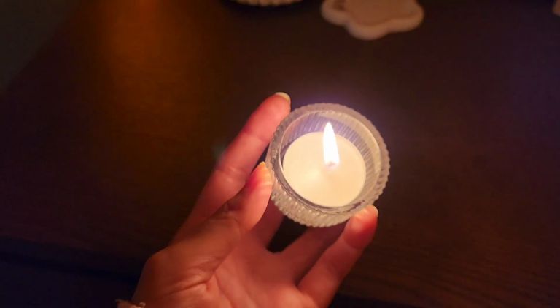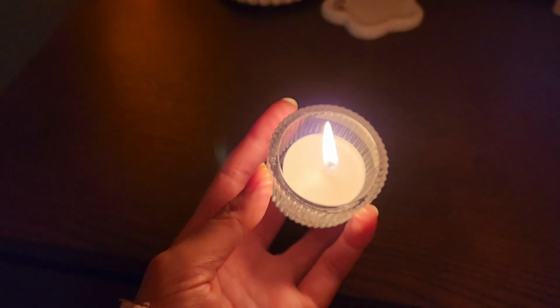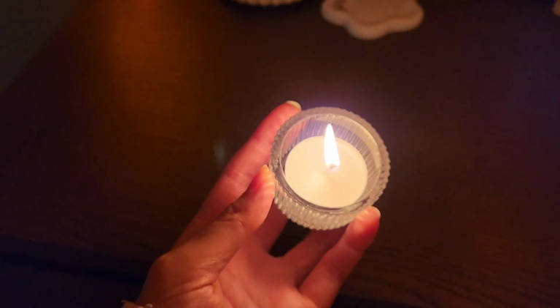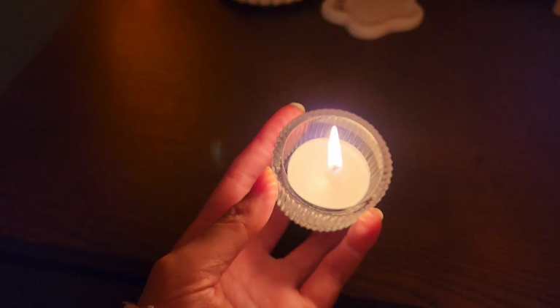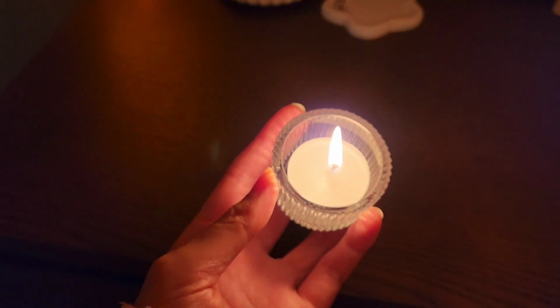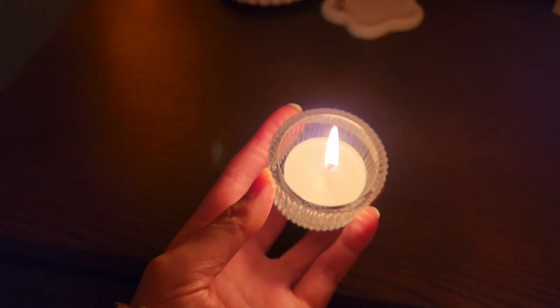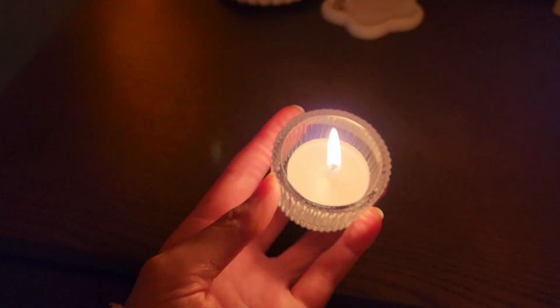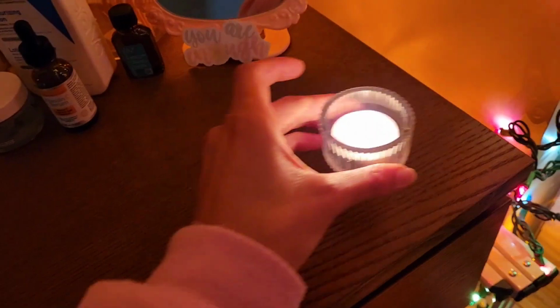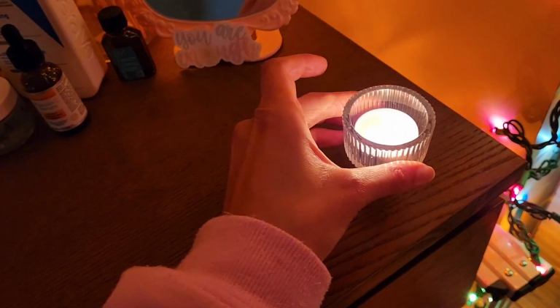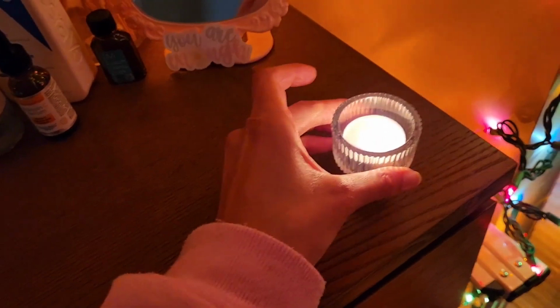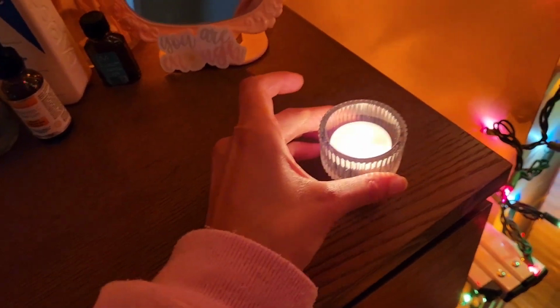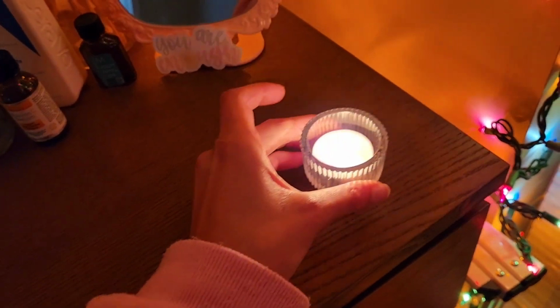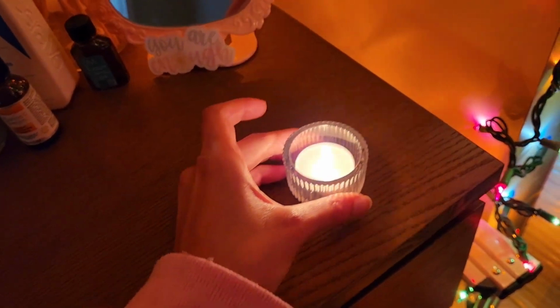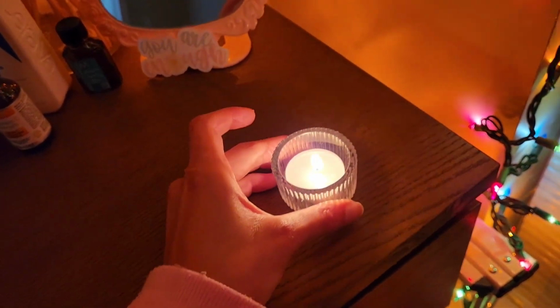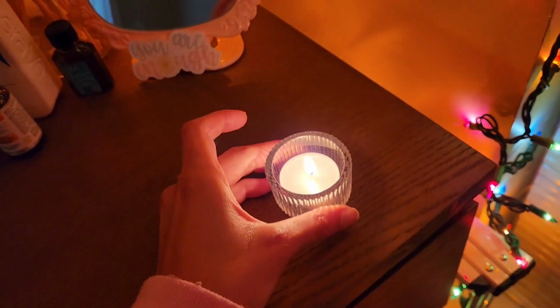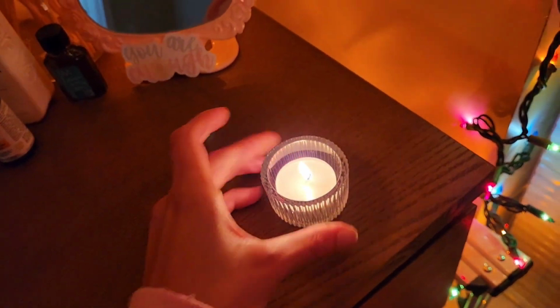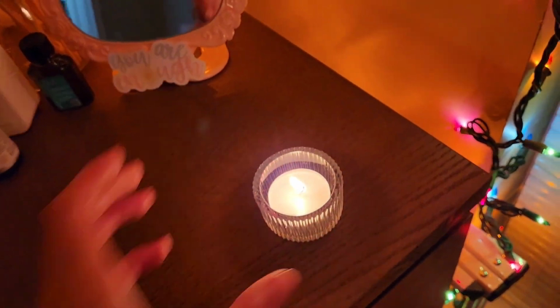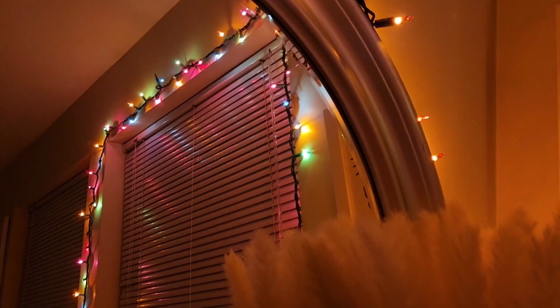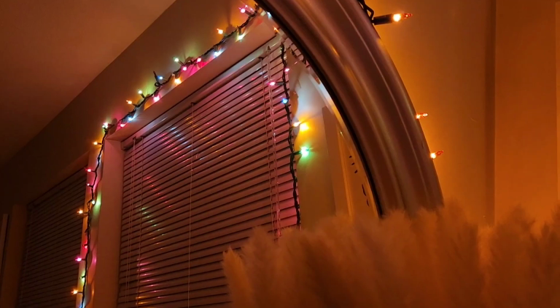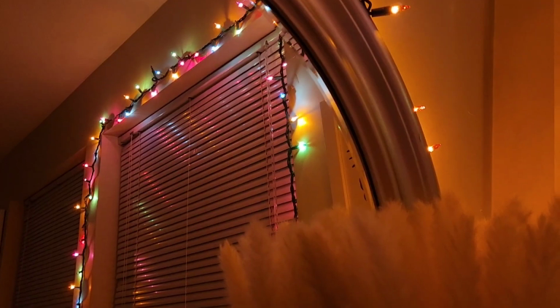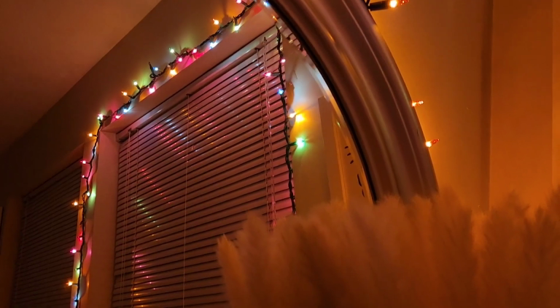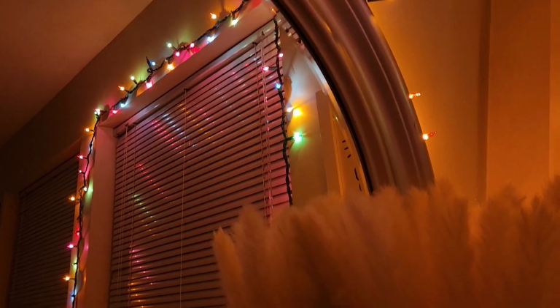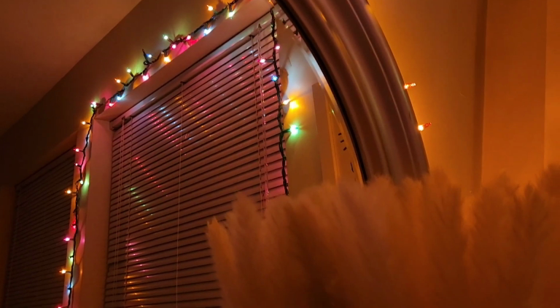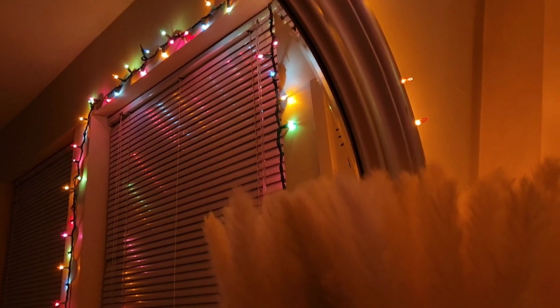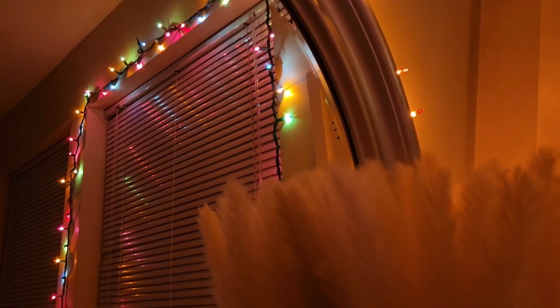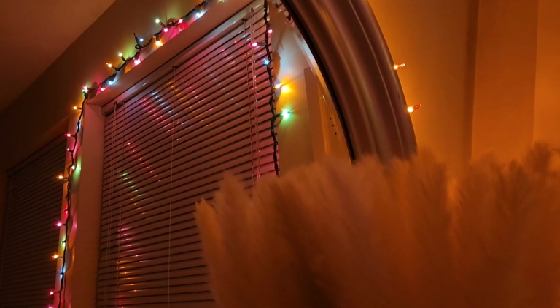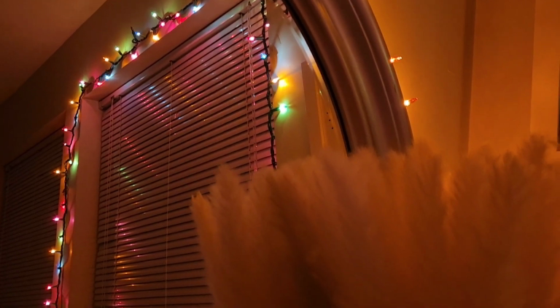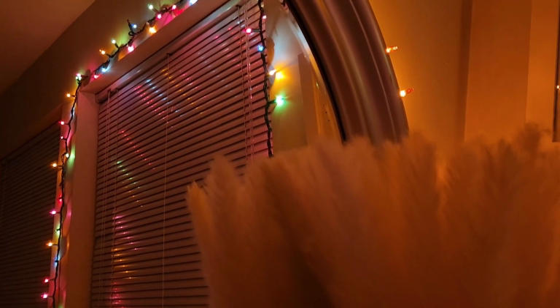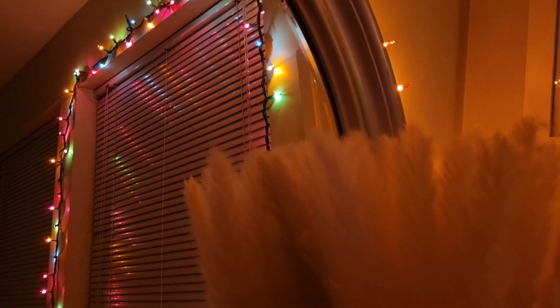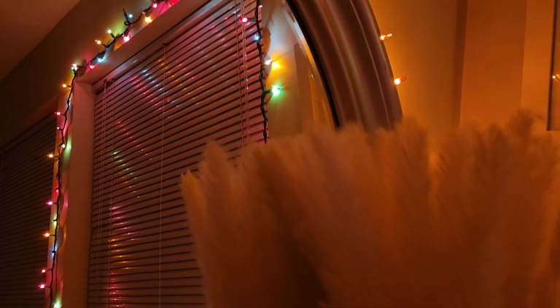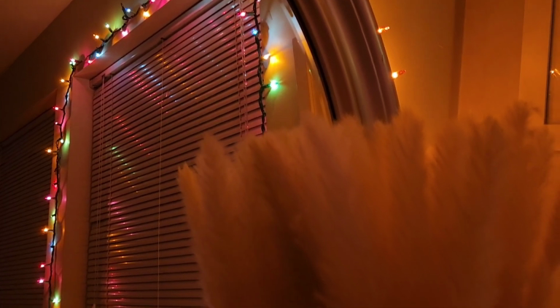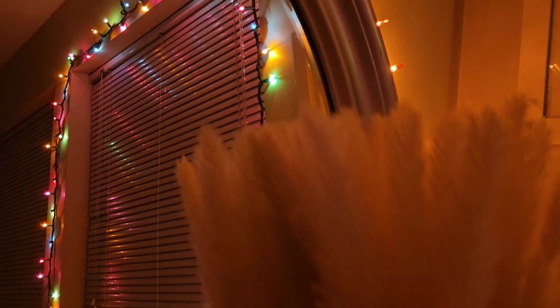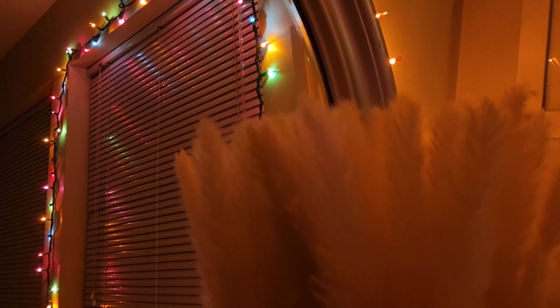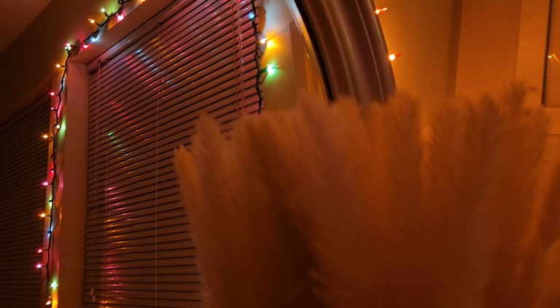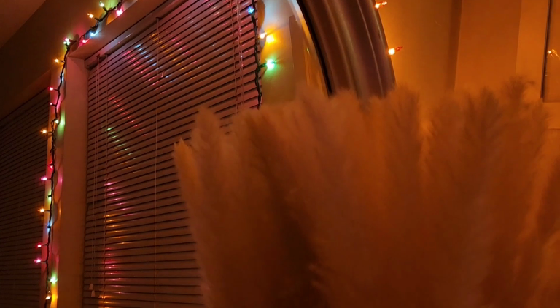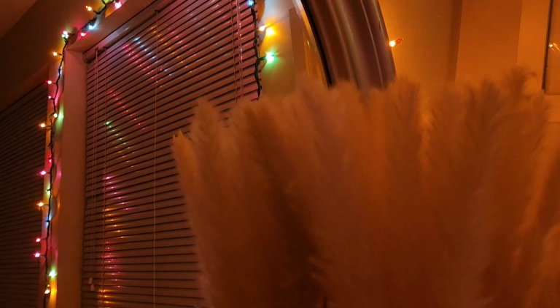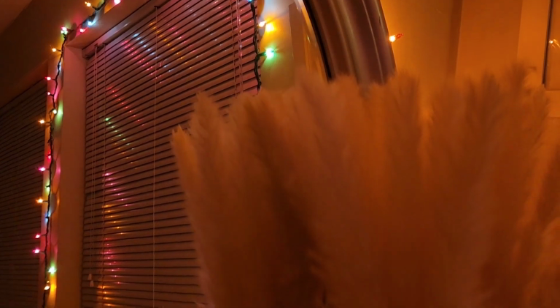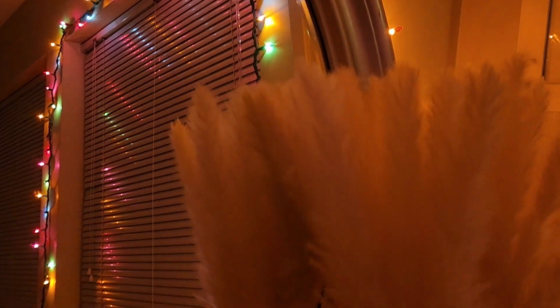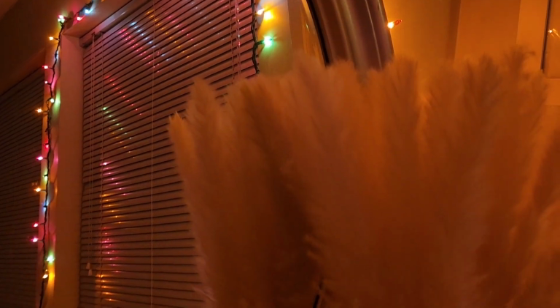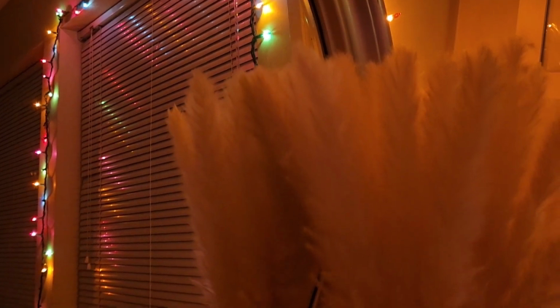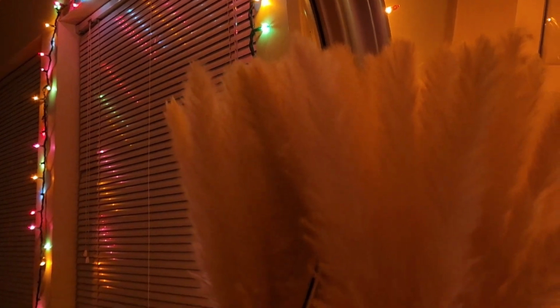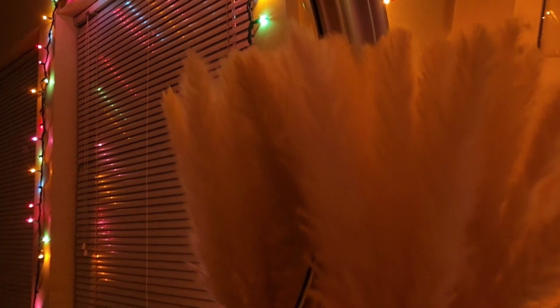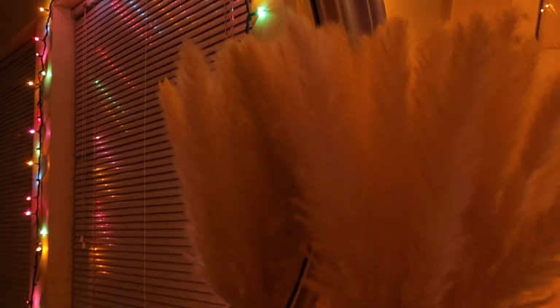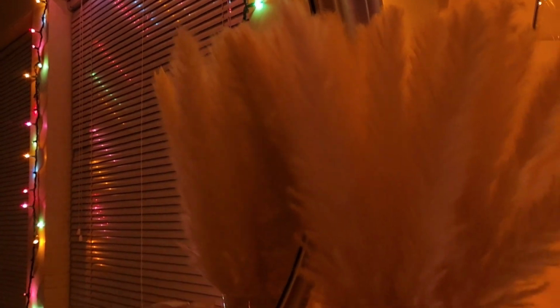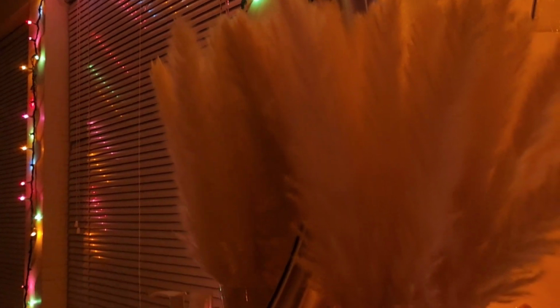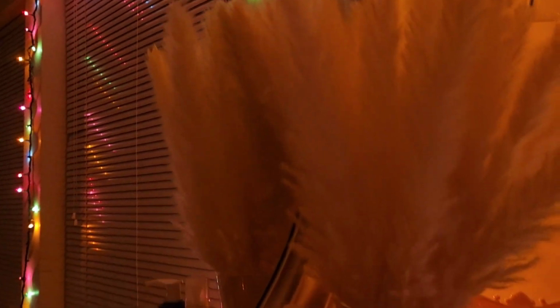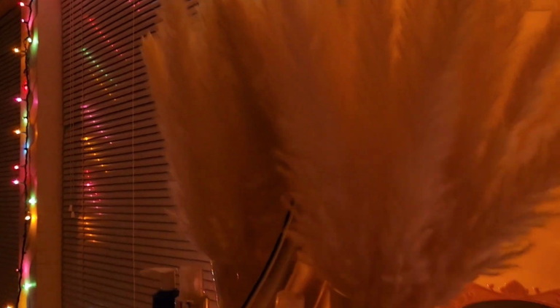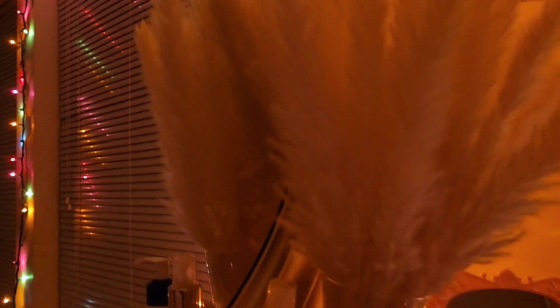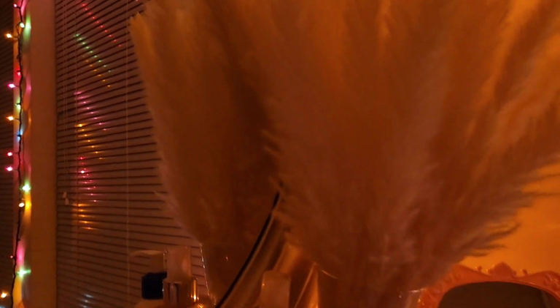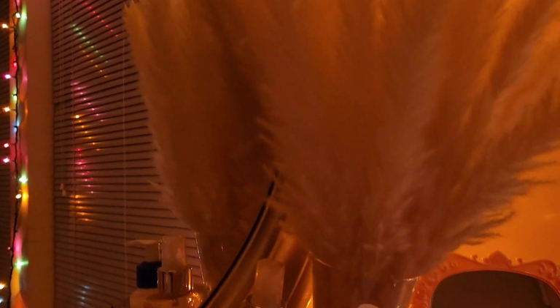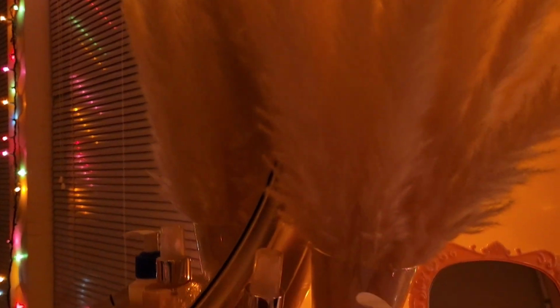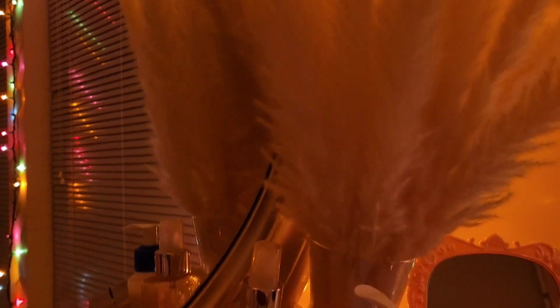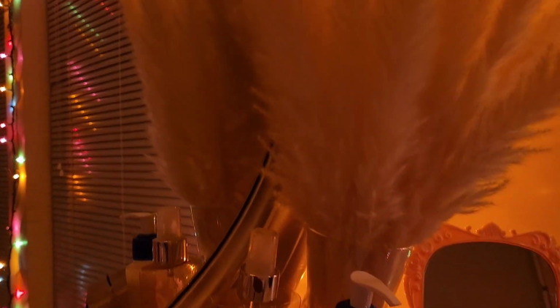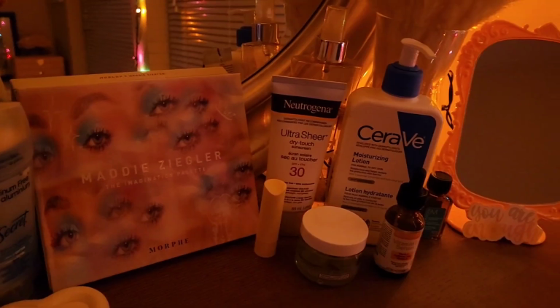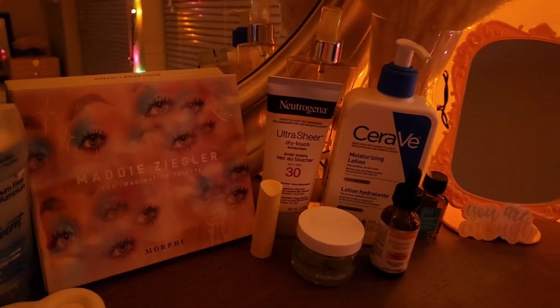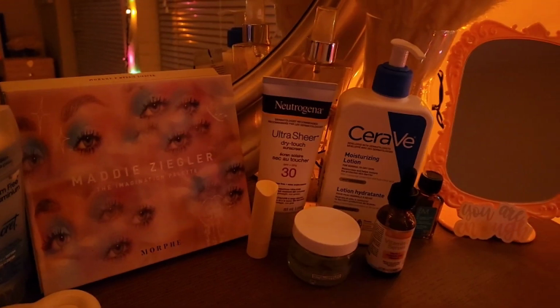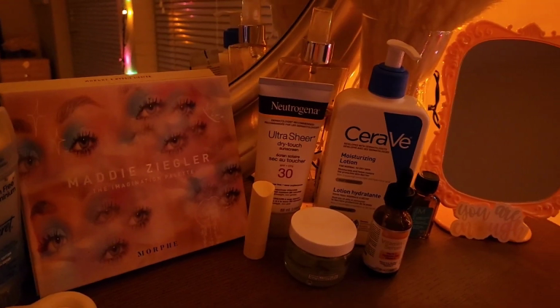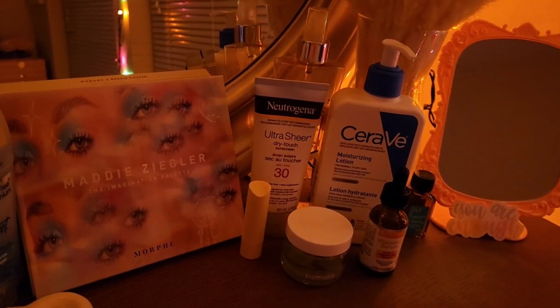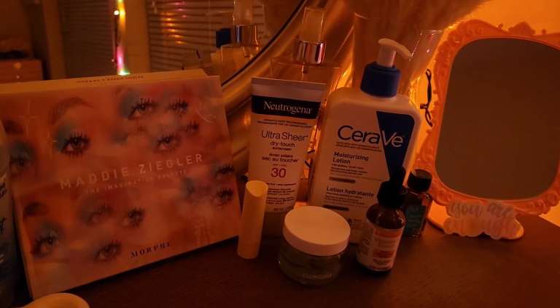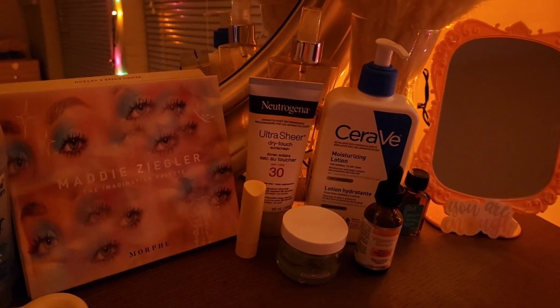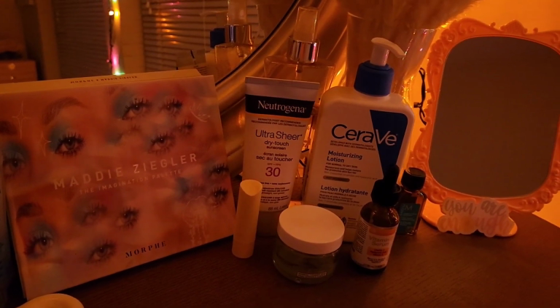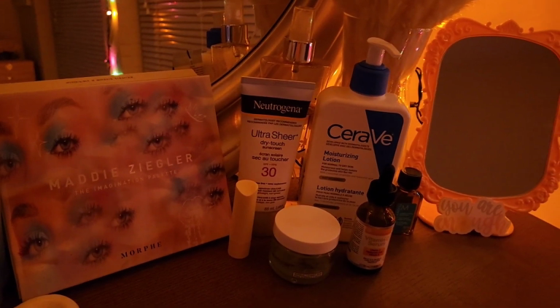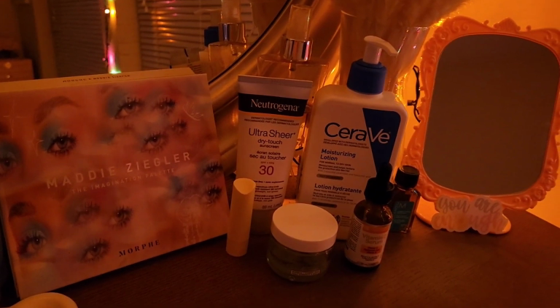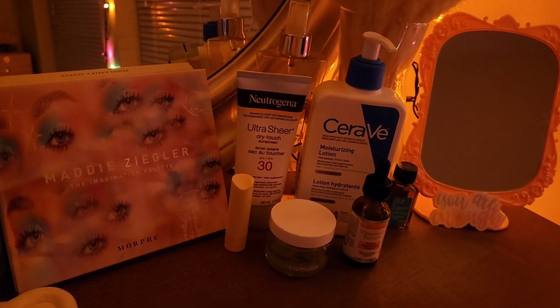I like to start off by turning on all my fairy lights and setting the mood and playing some music in the background.